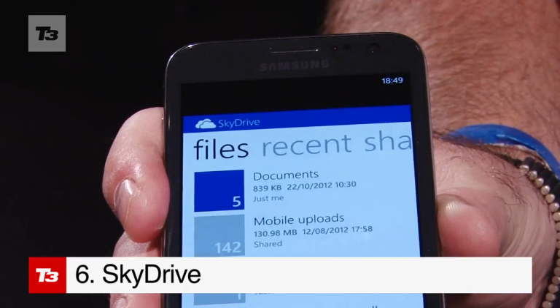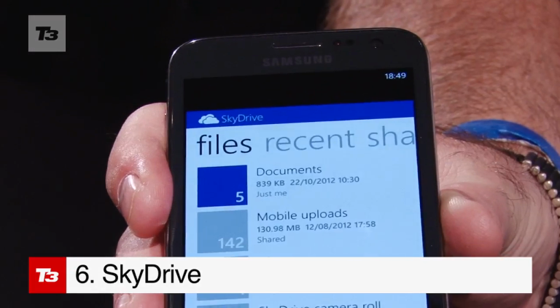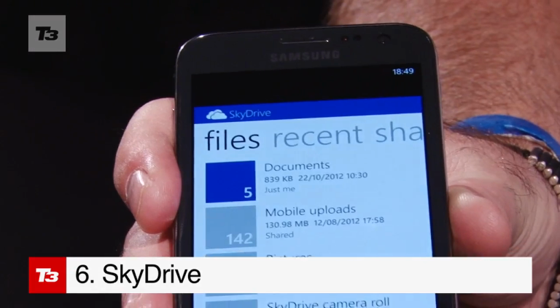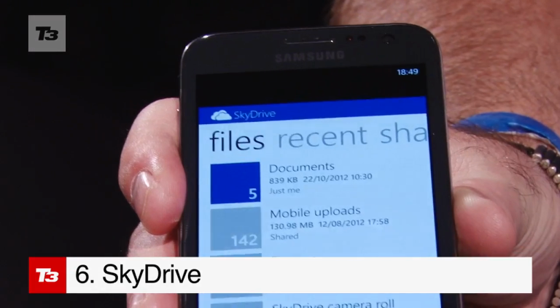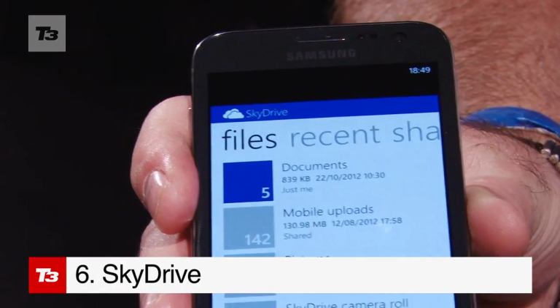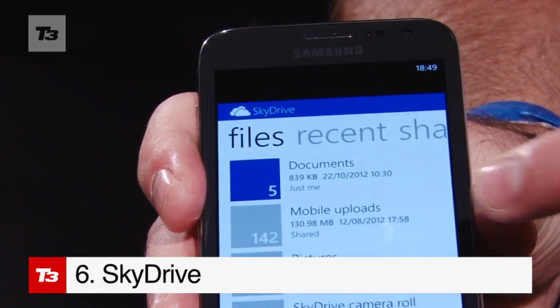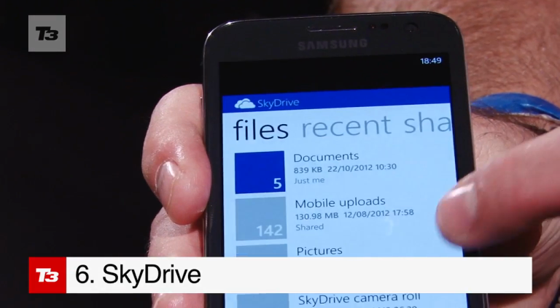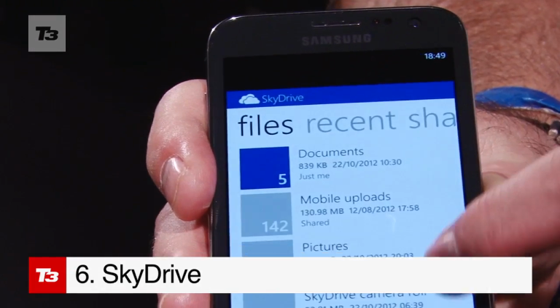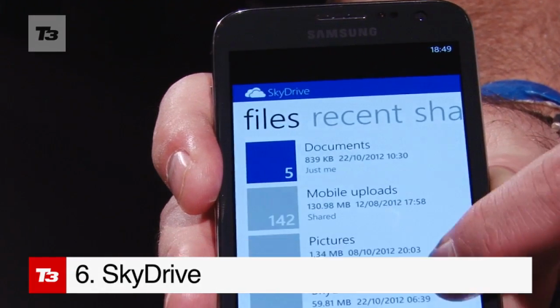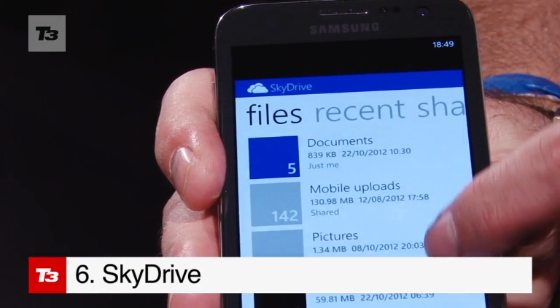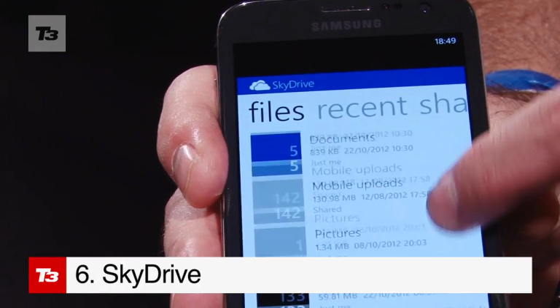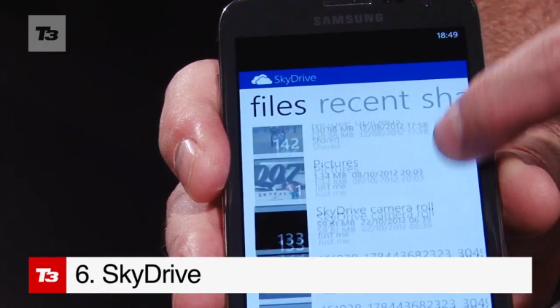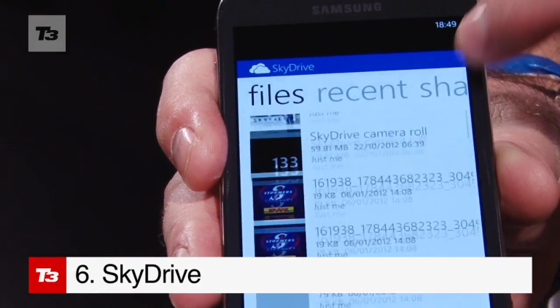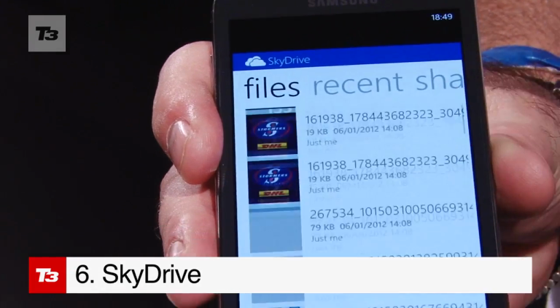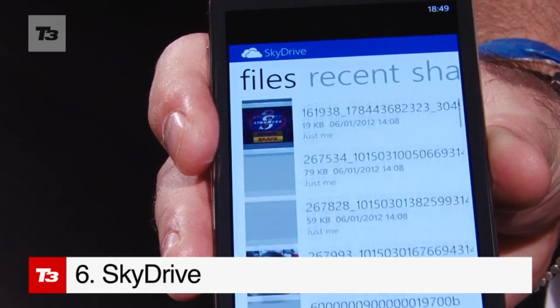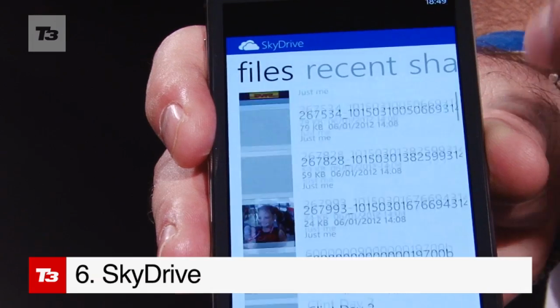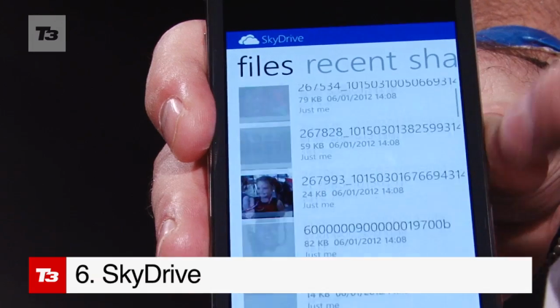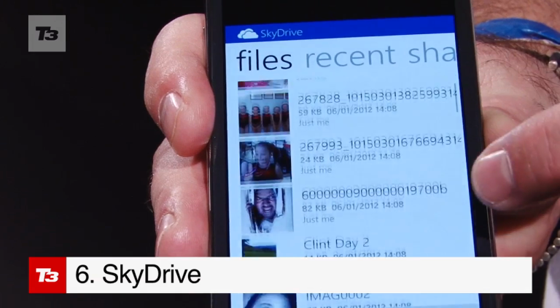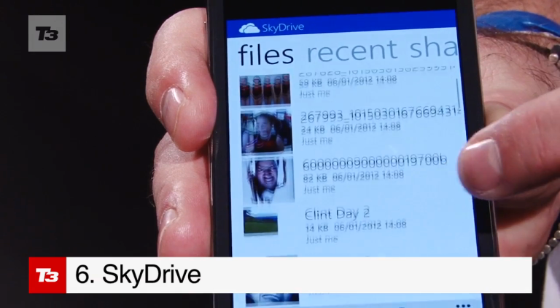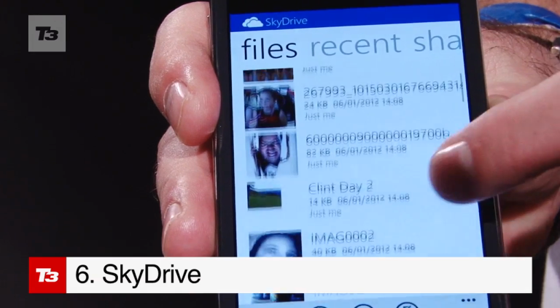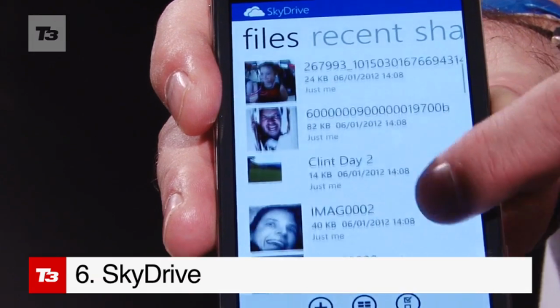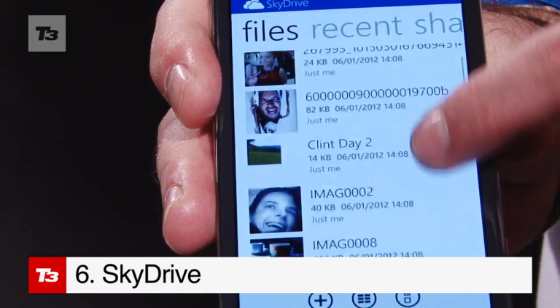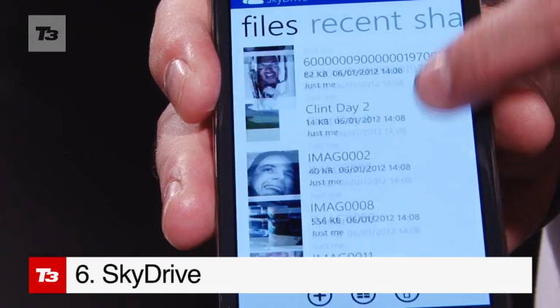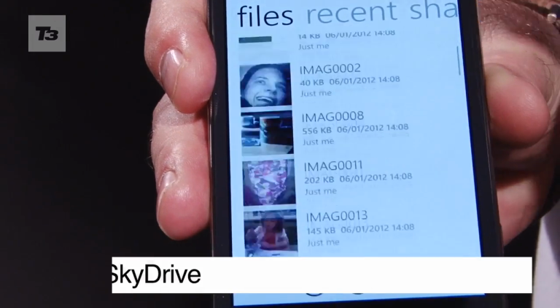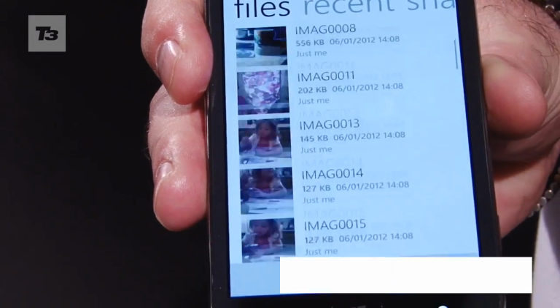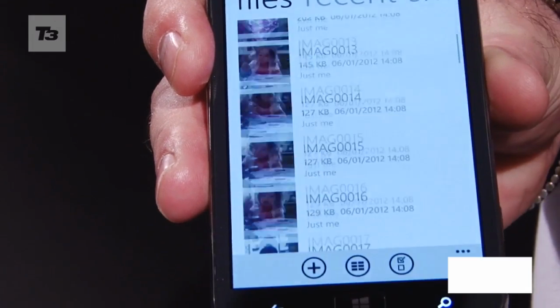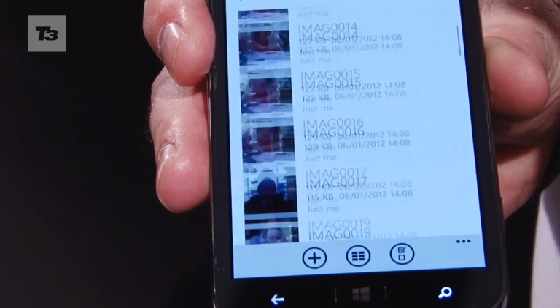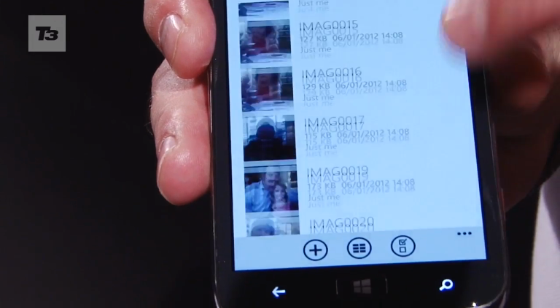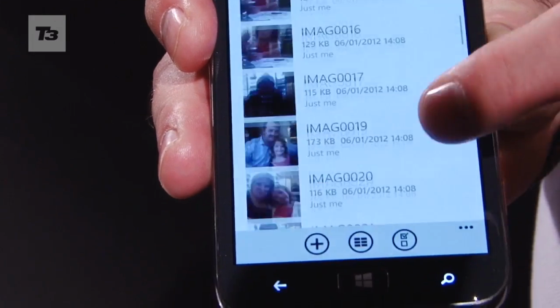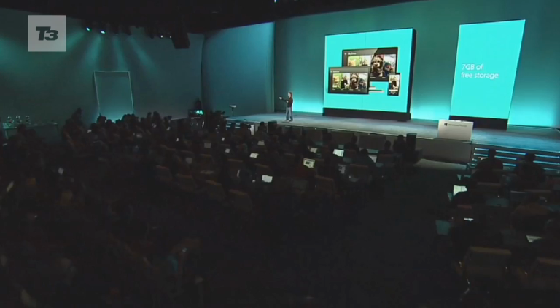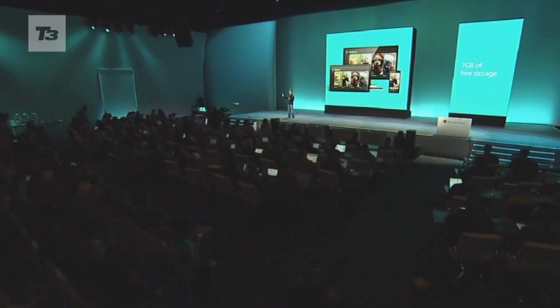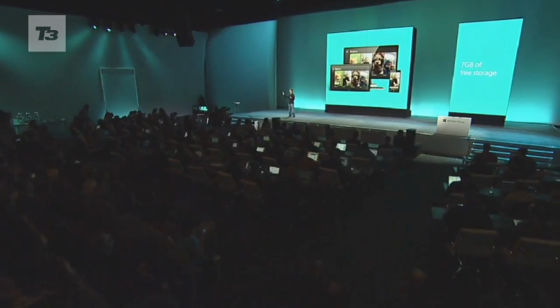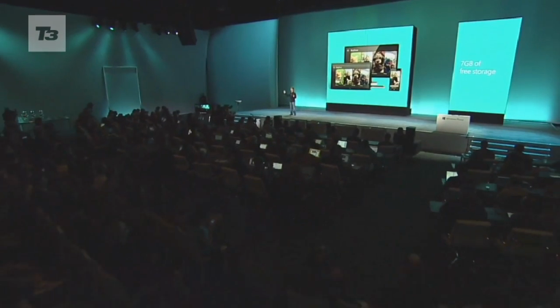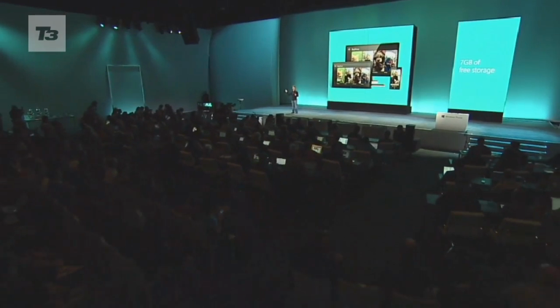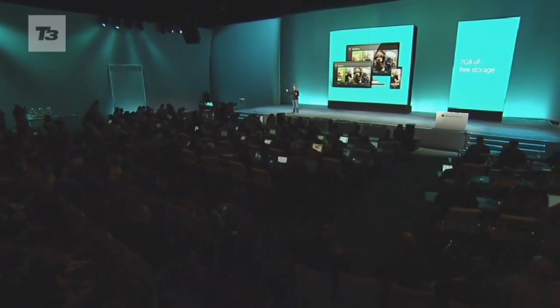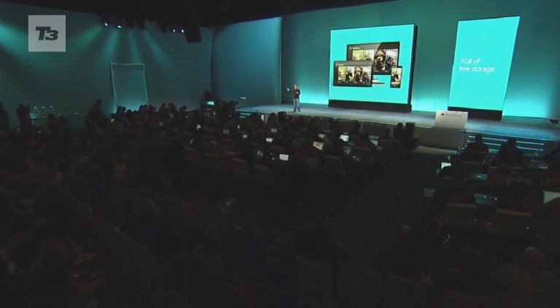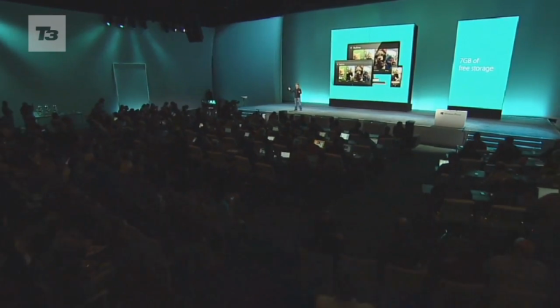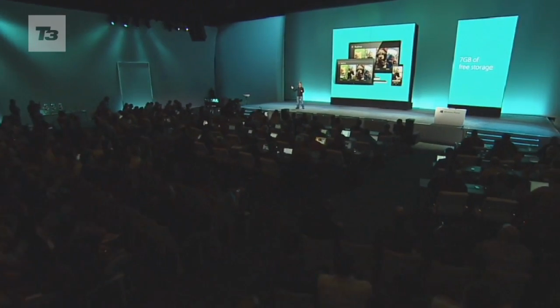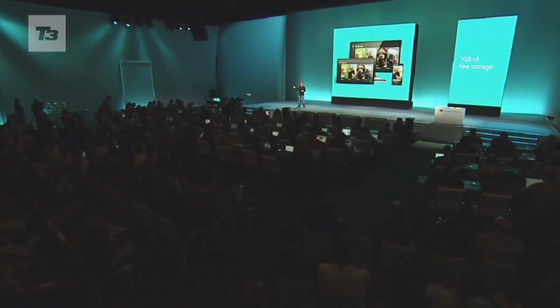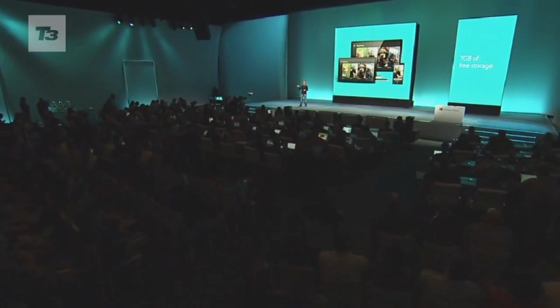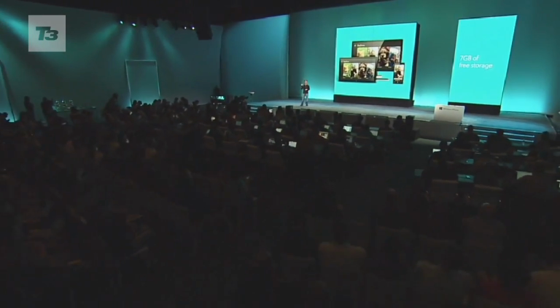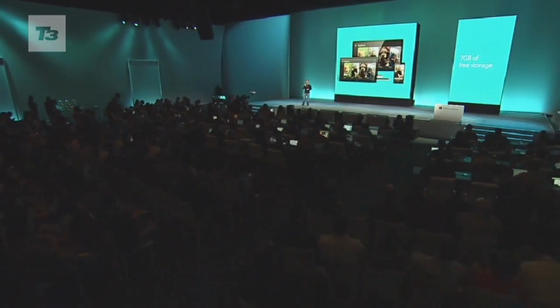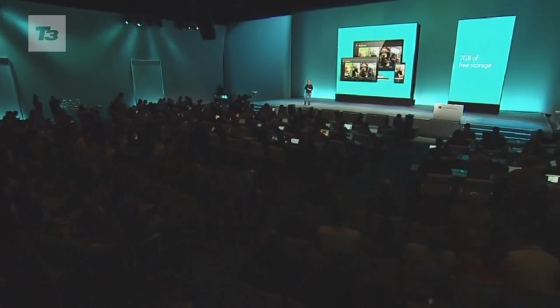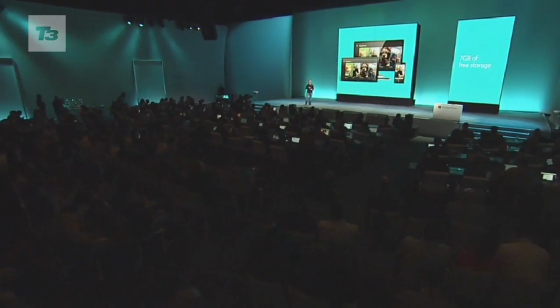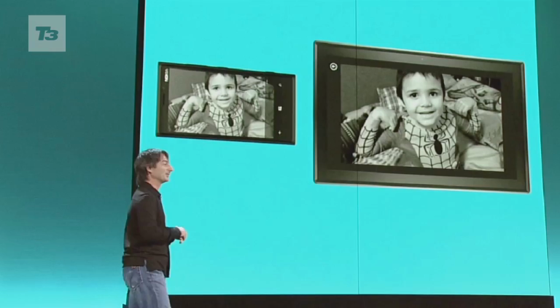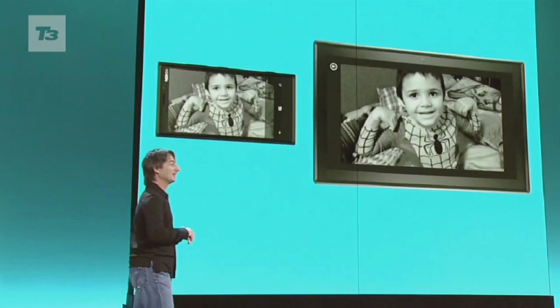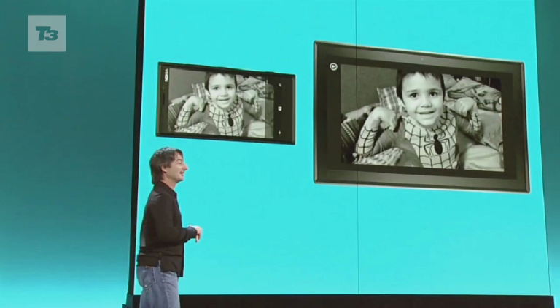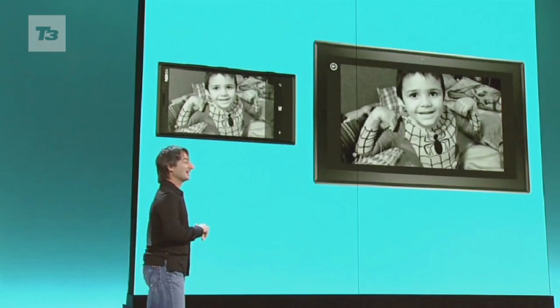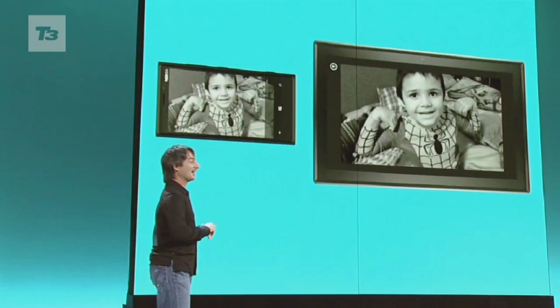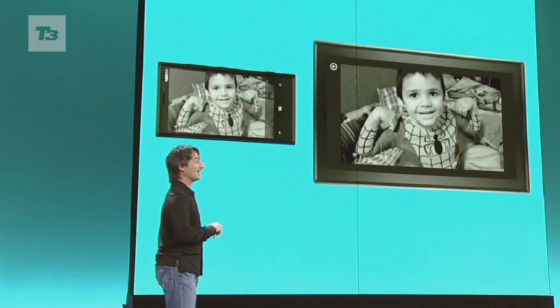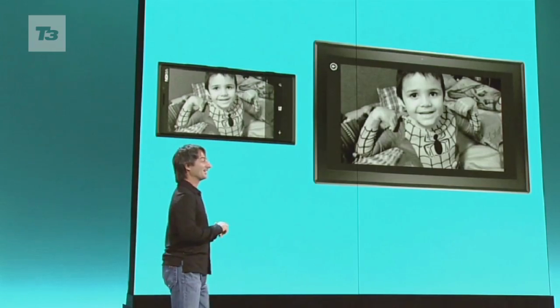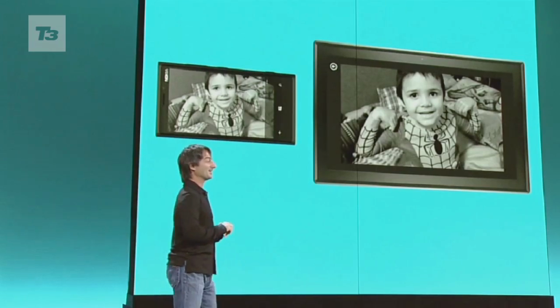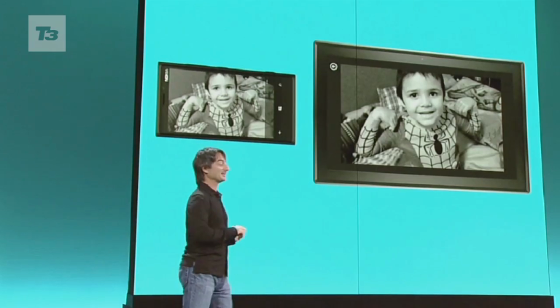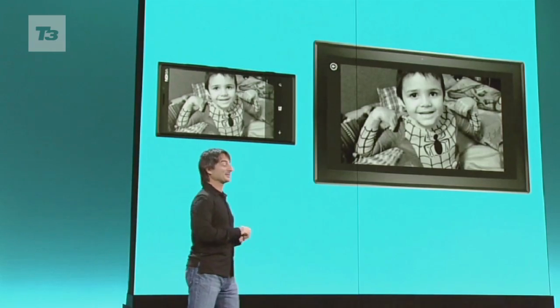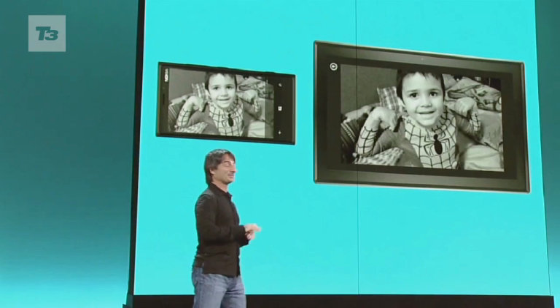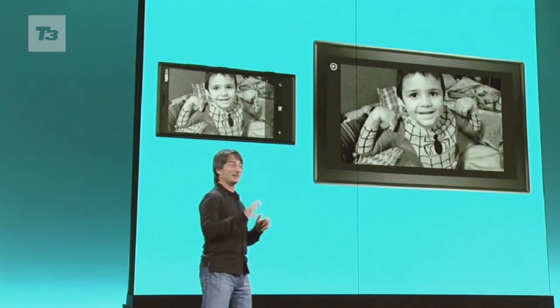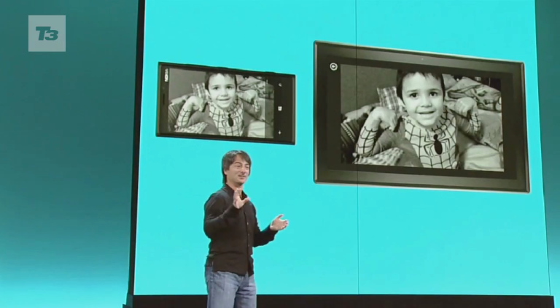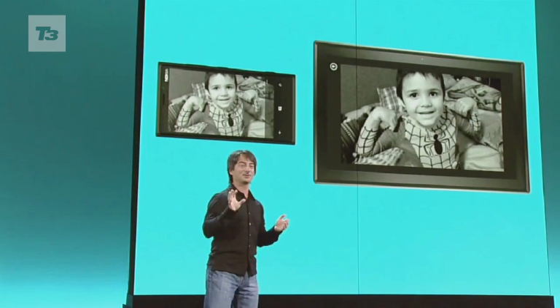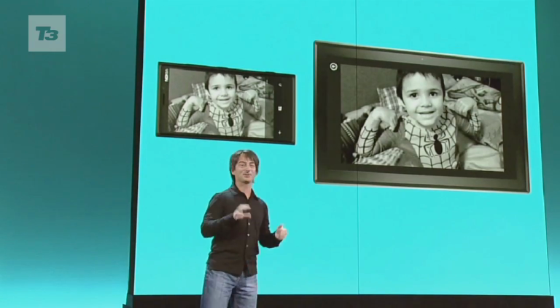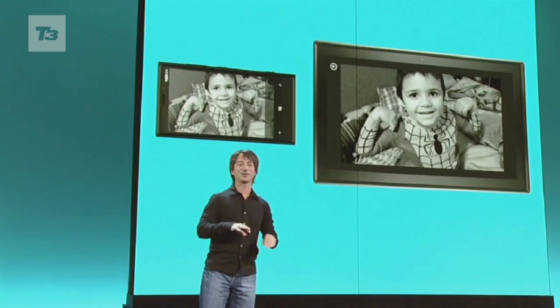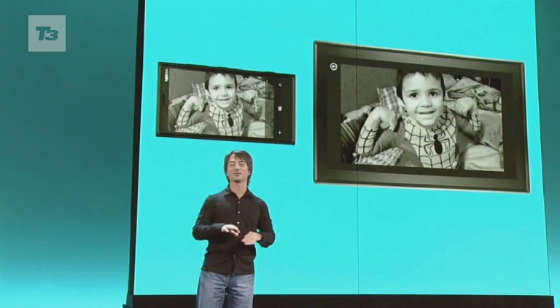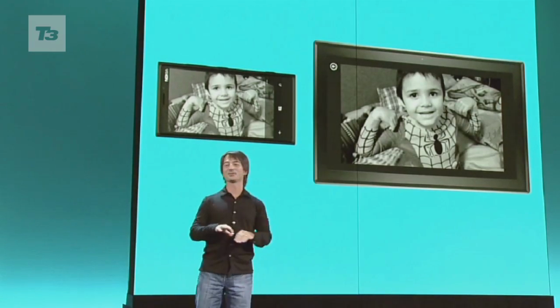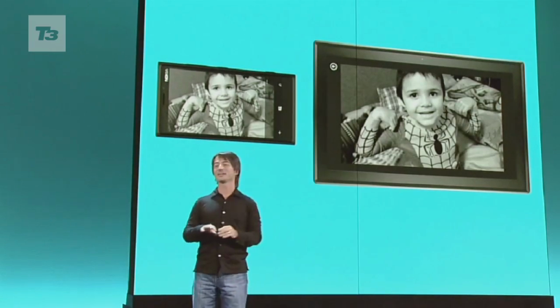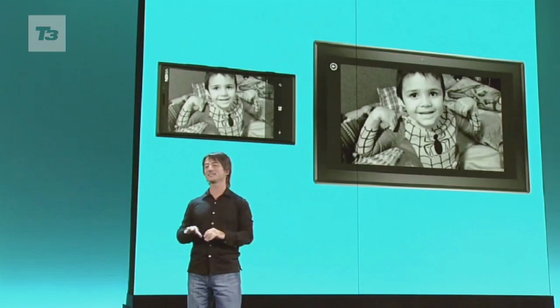SkyDrive is built right into Windows Phone 8. It'll sync all your Office docs, photos, and videos to any Microsoft device.